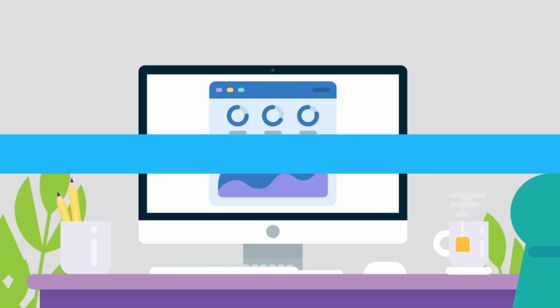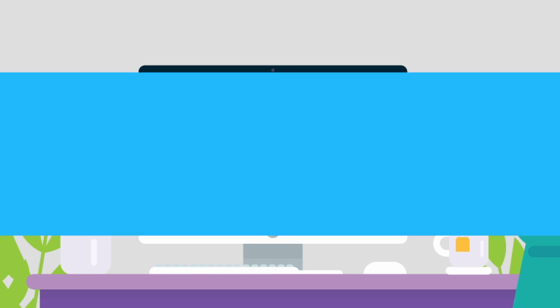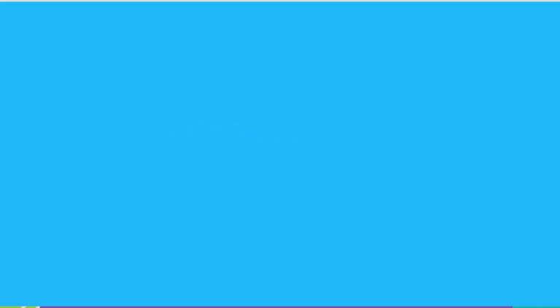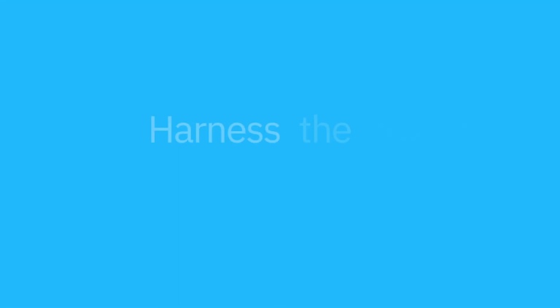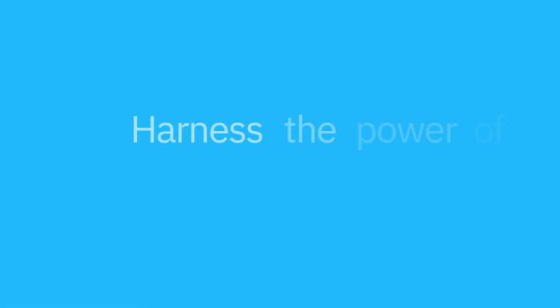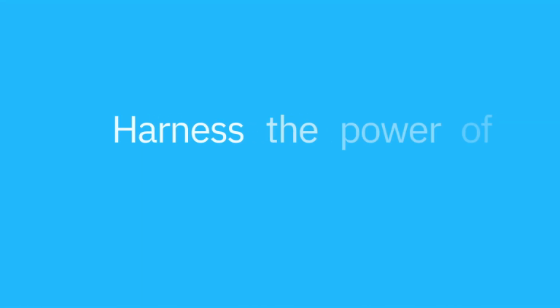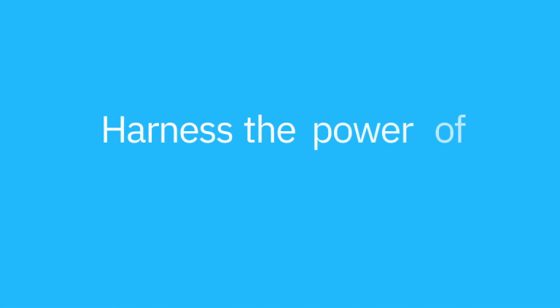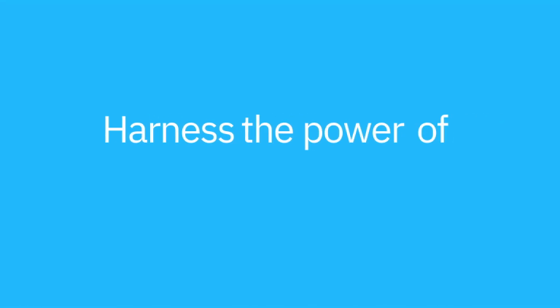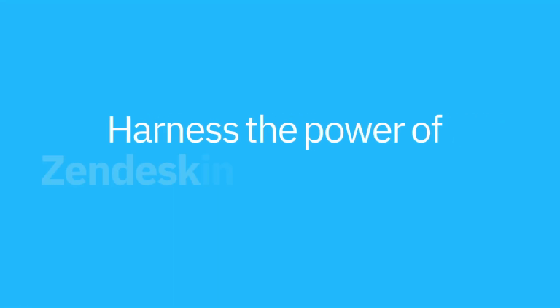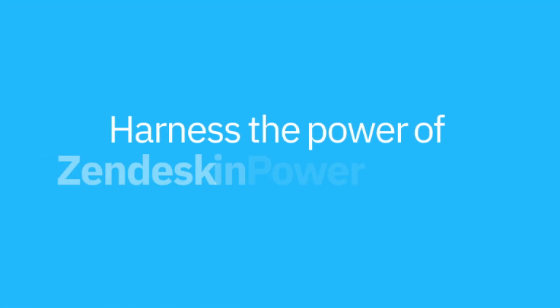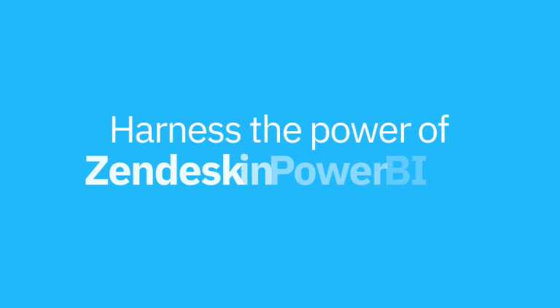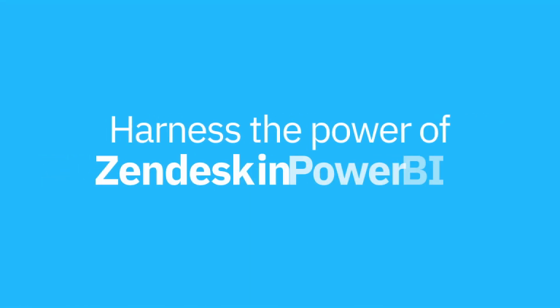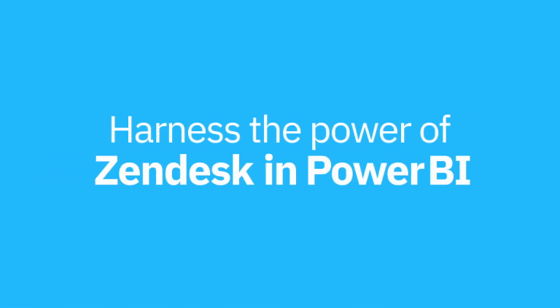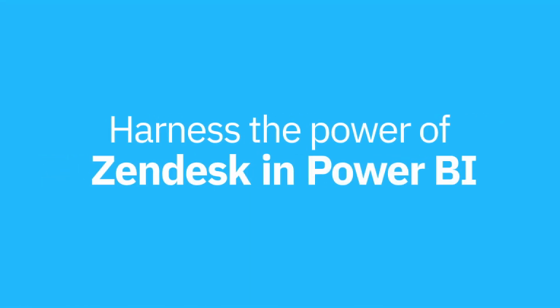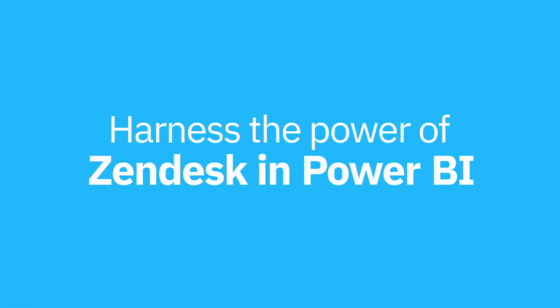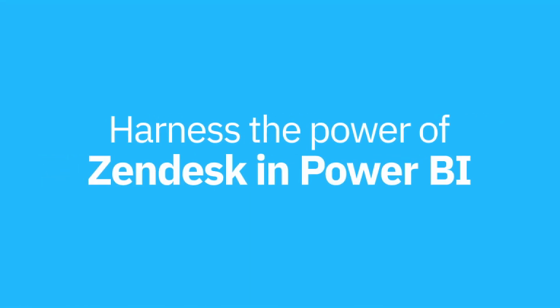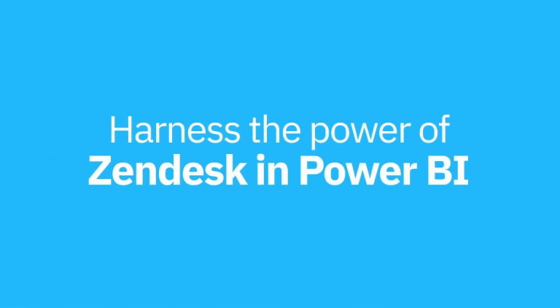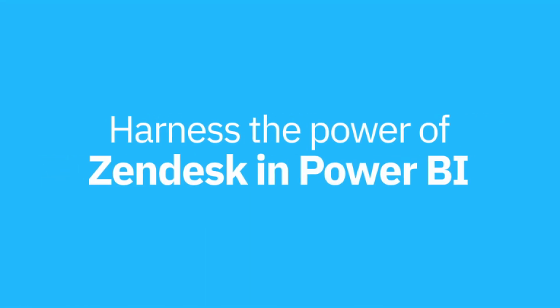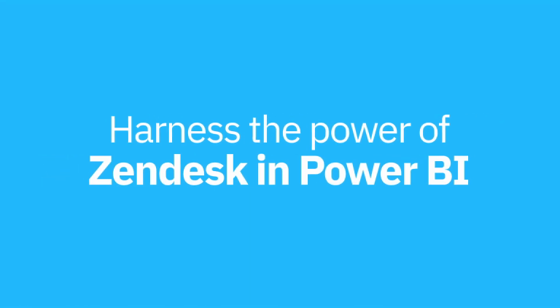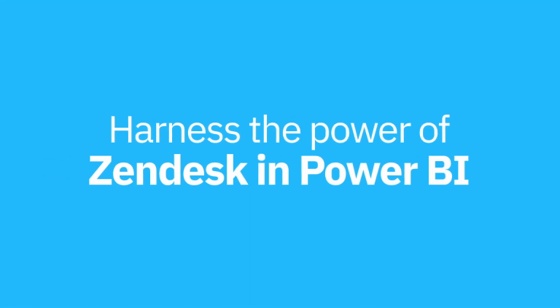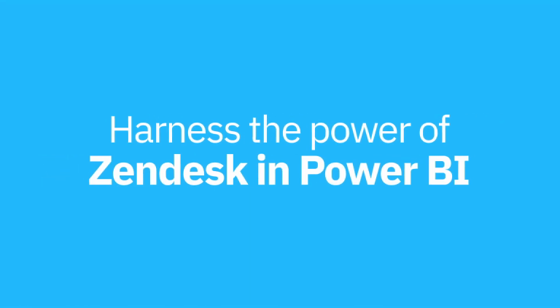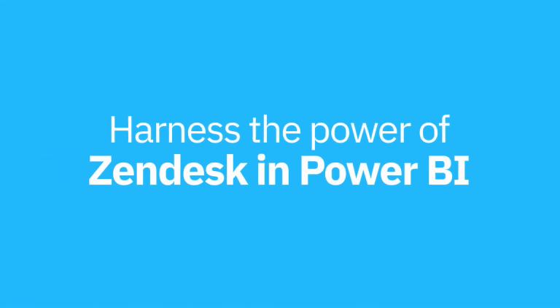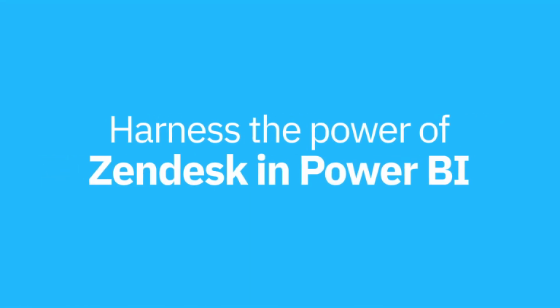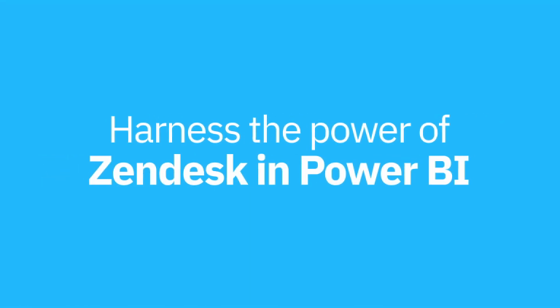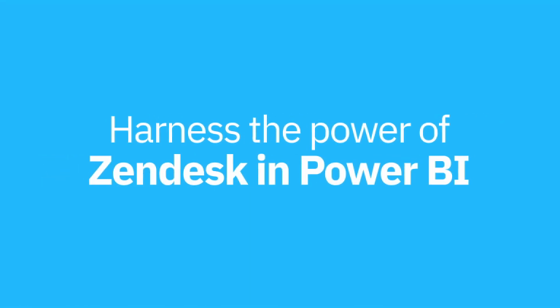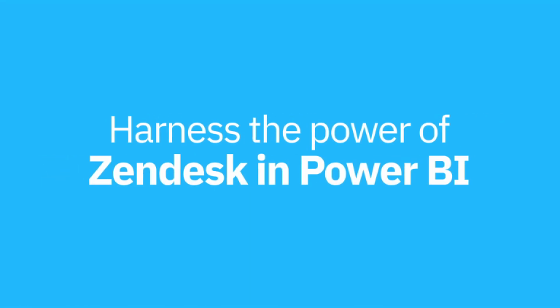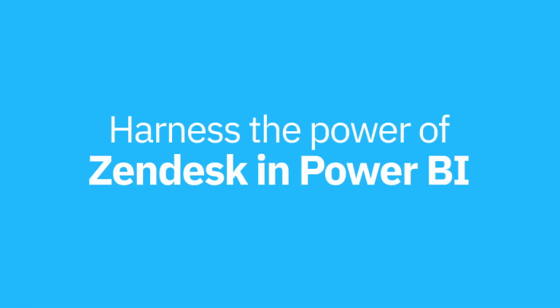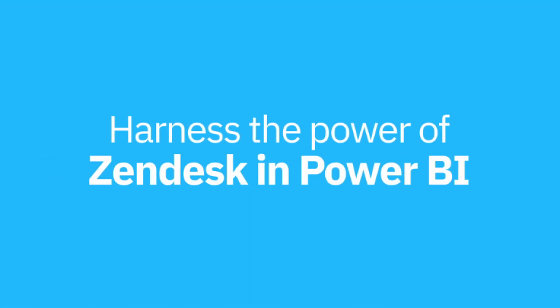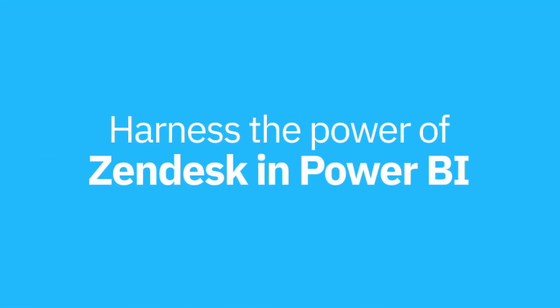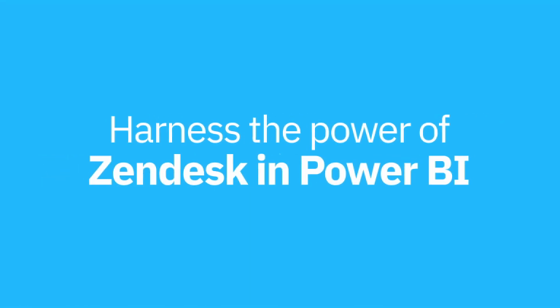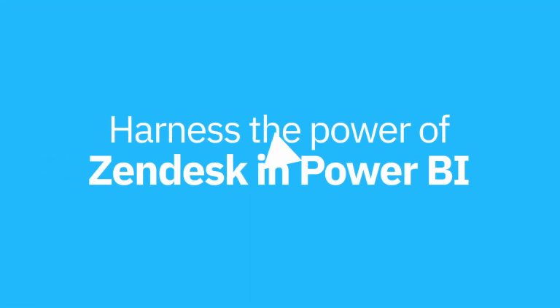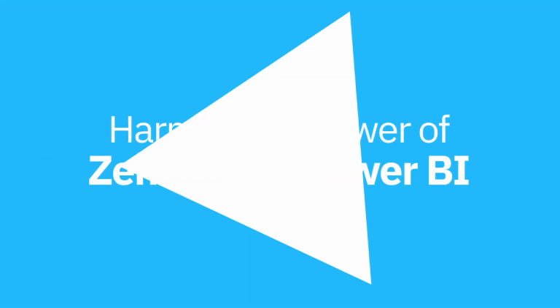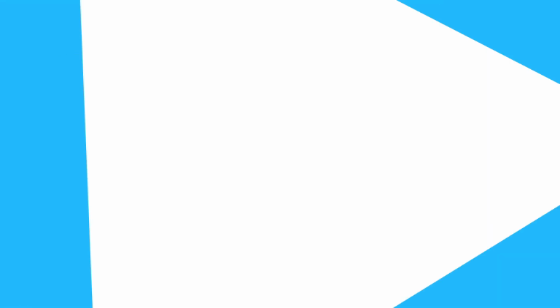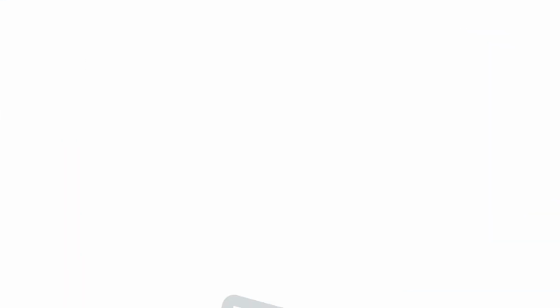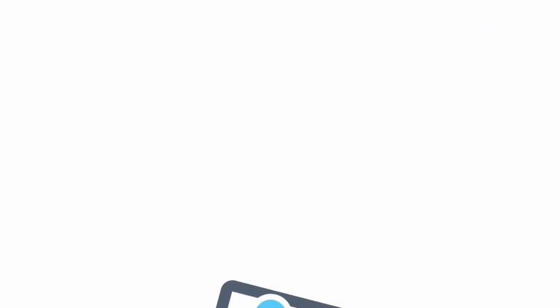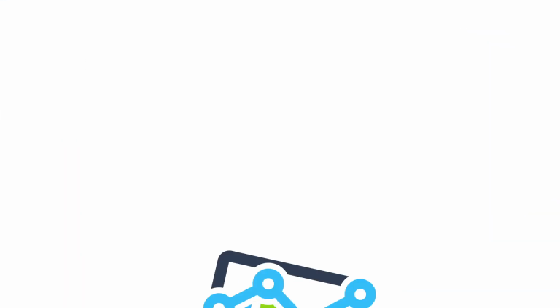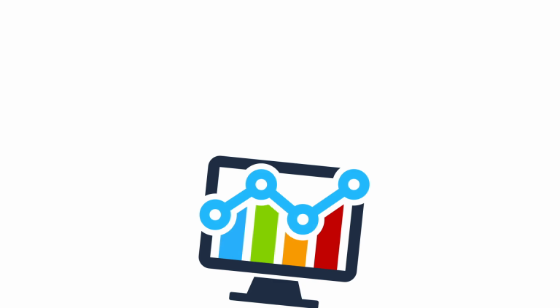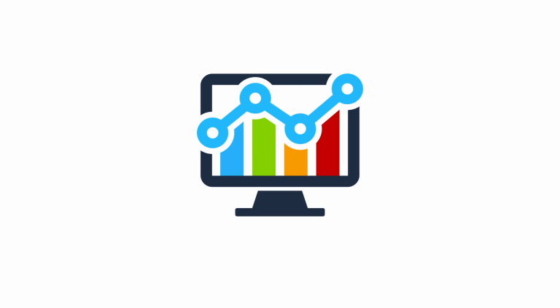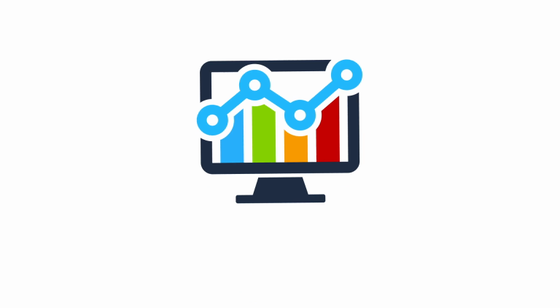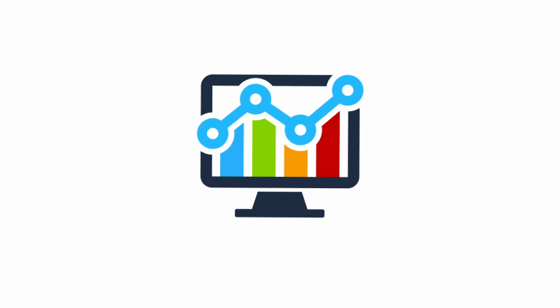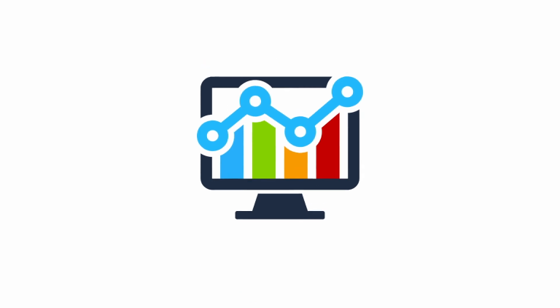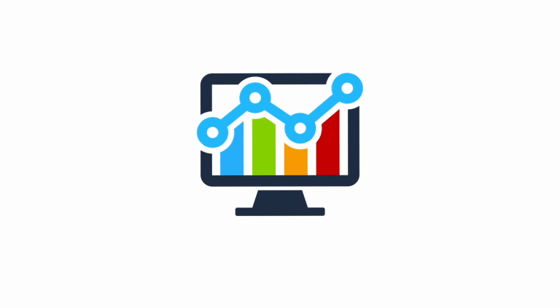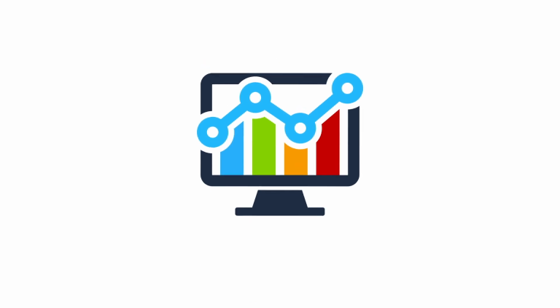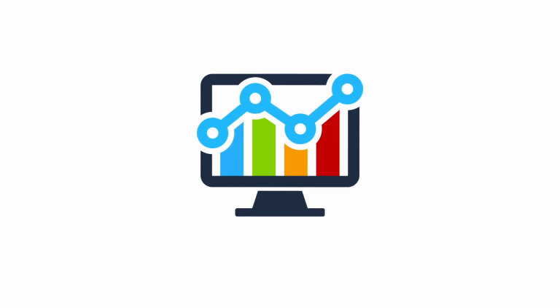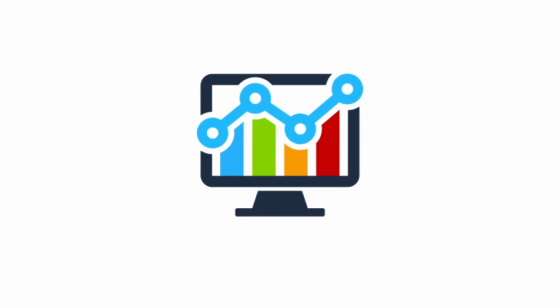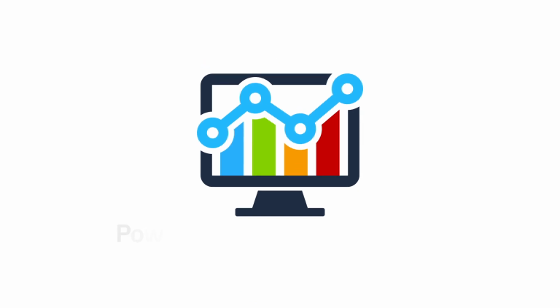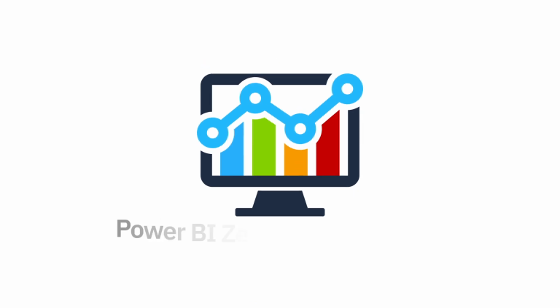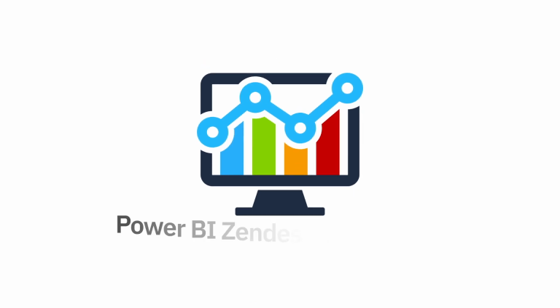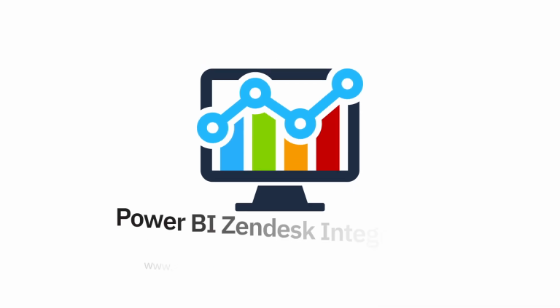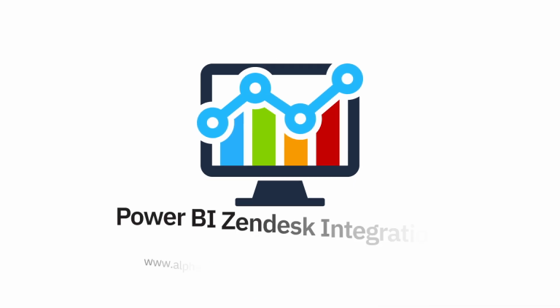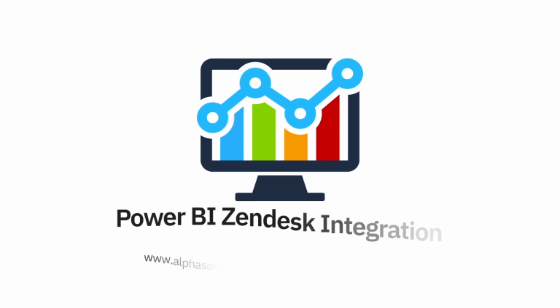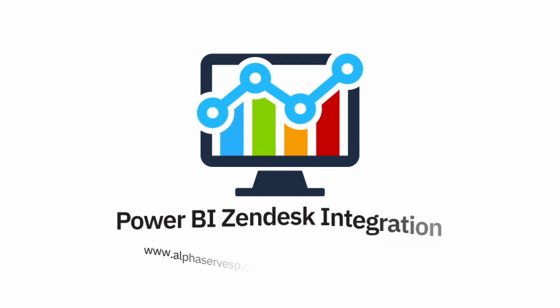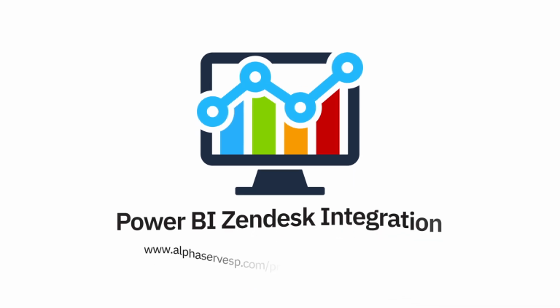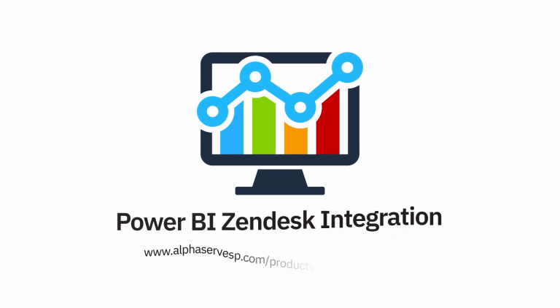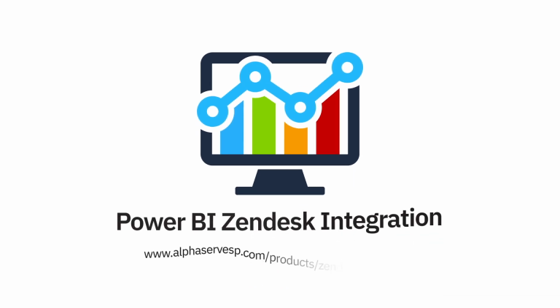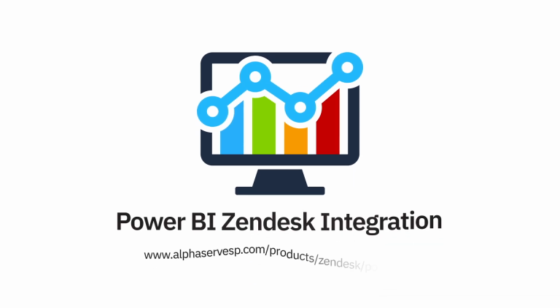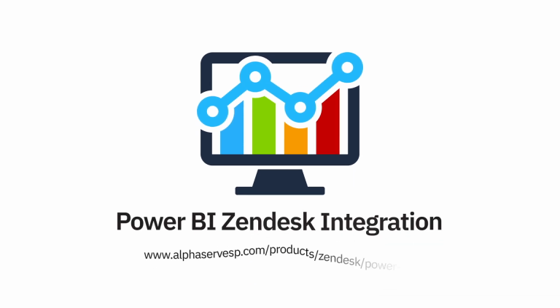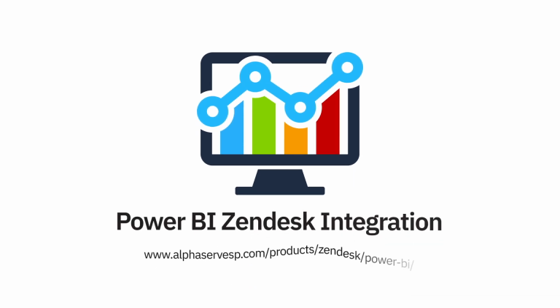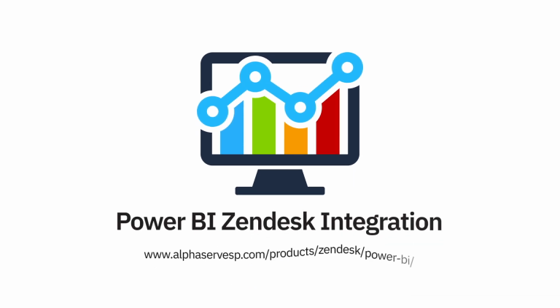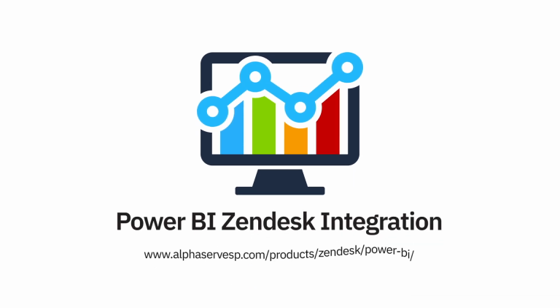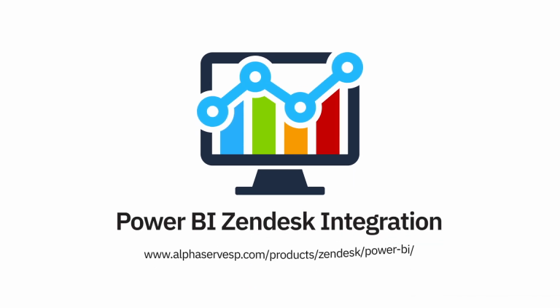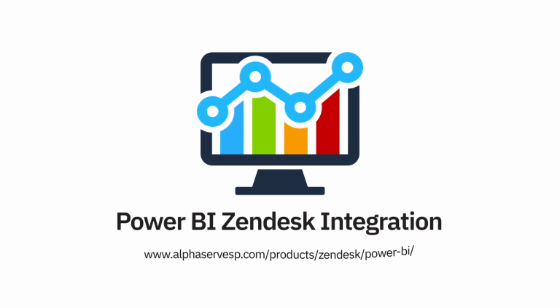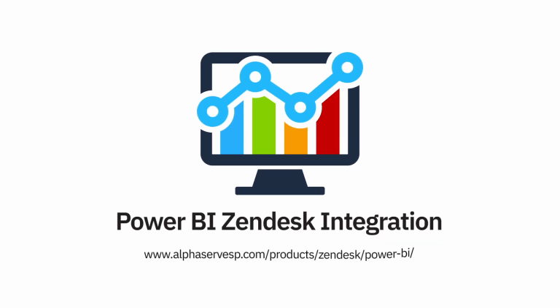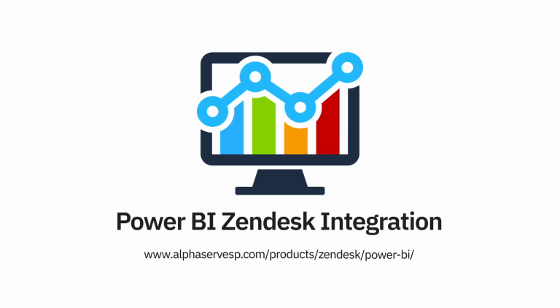Harness the power of Zendesk in Power BI. Visit us online to learn more and try it for free now.